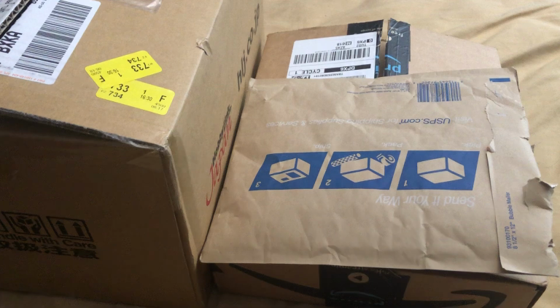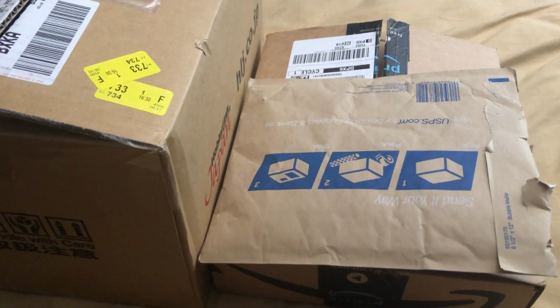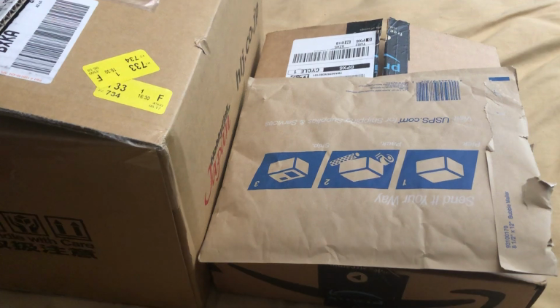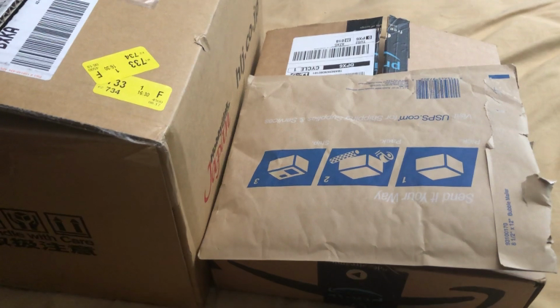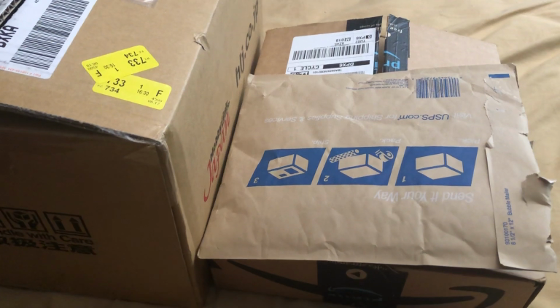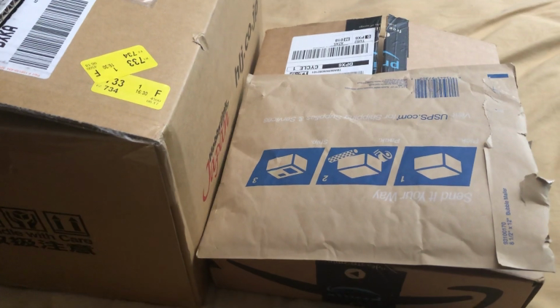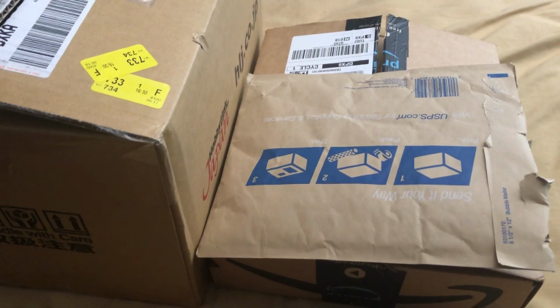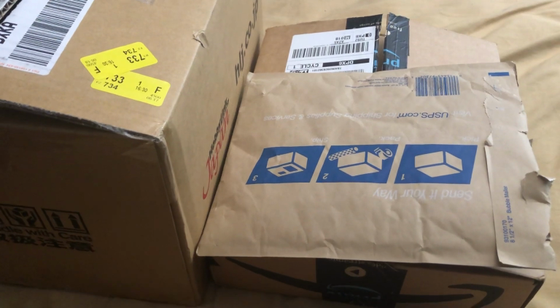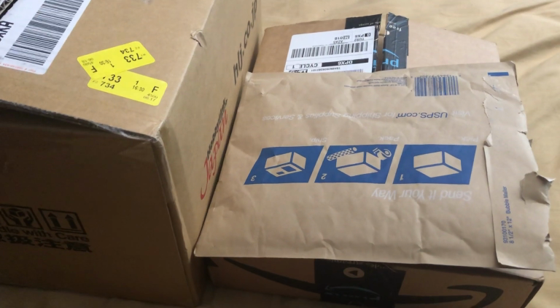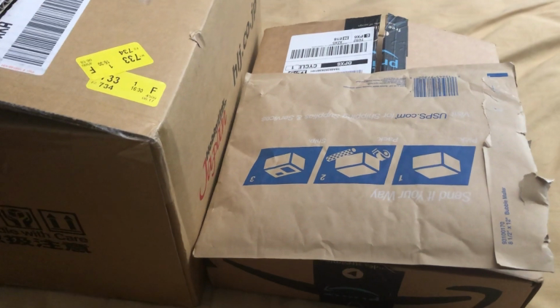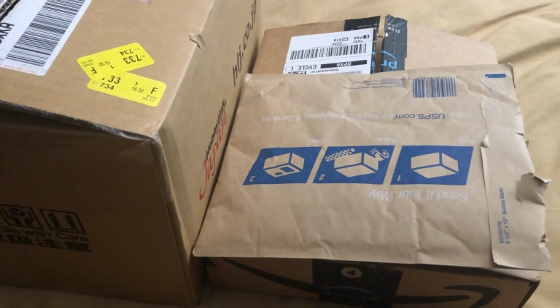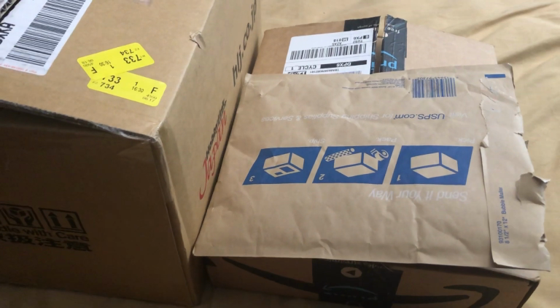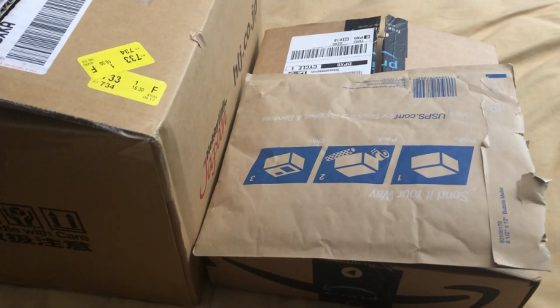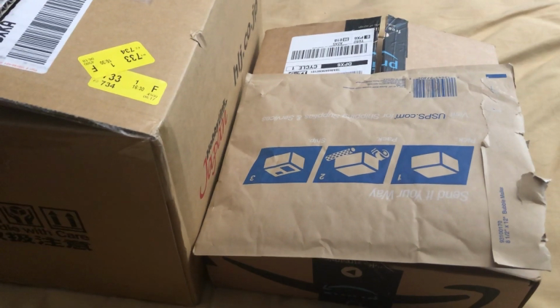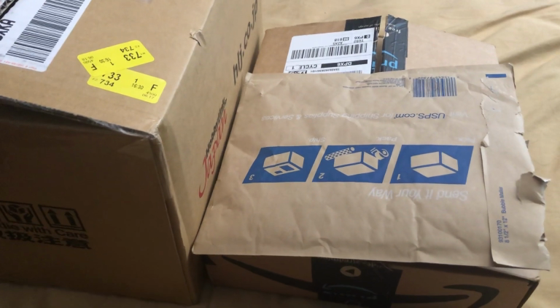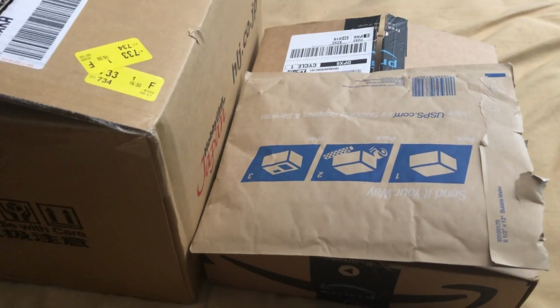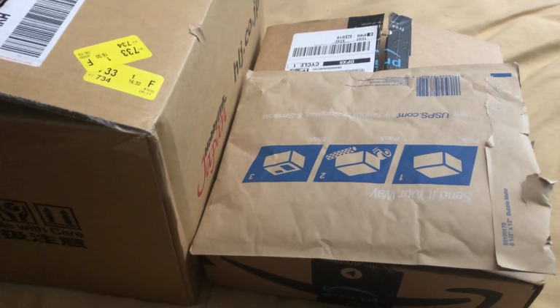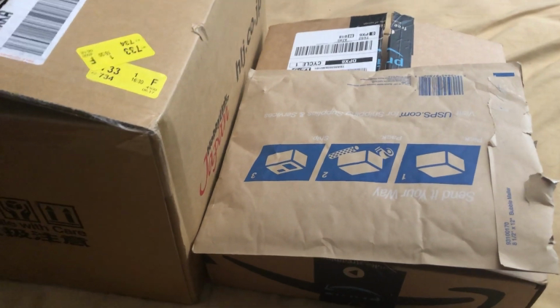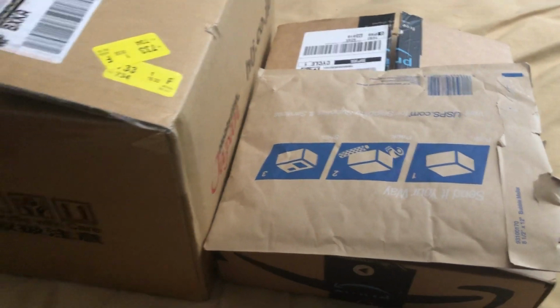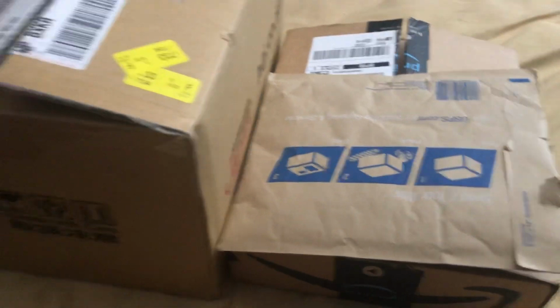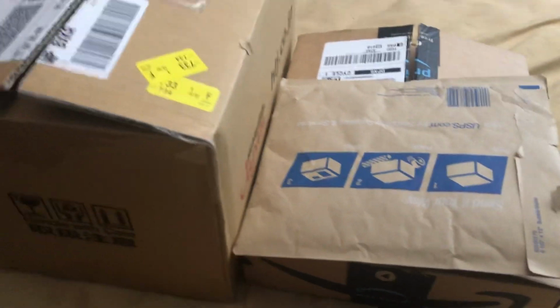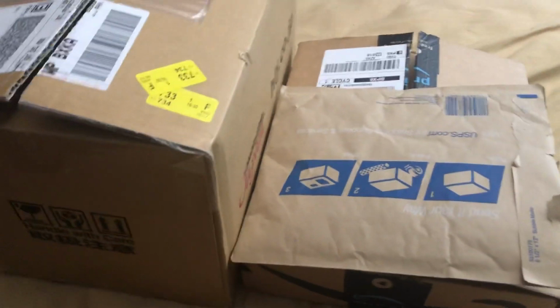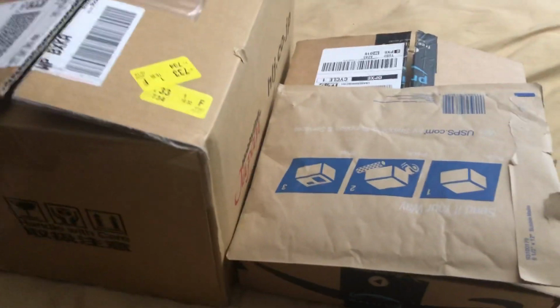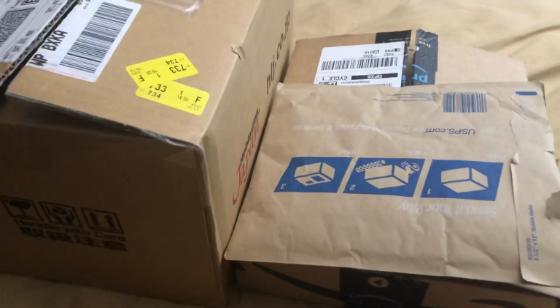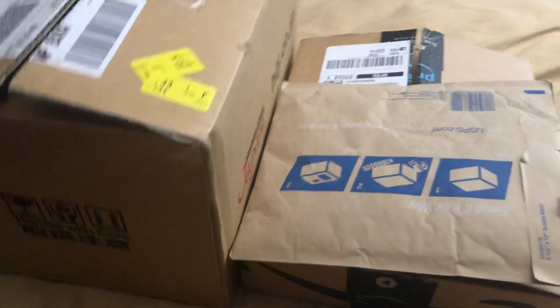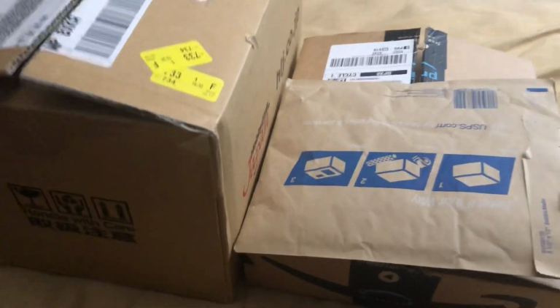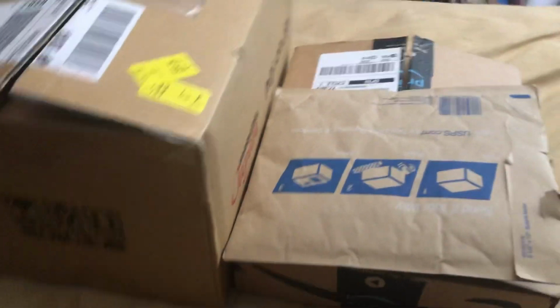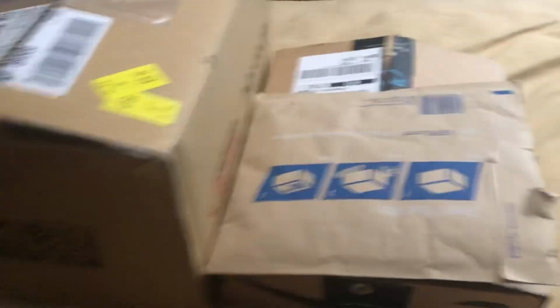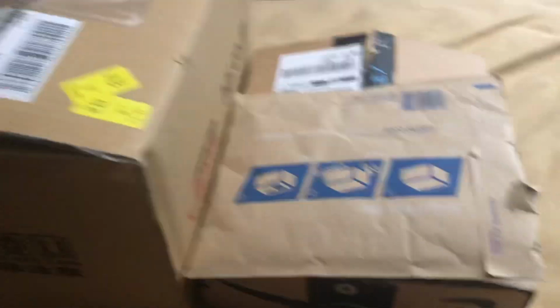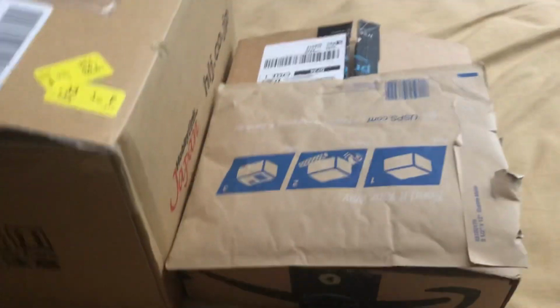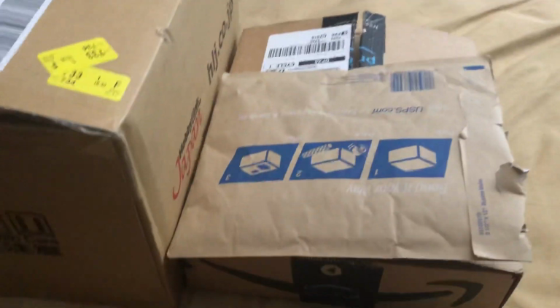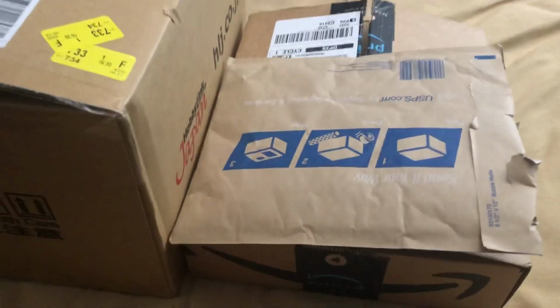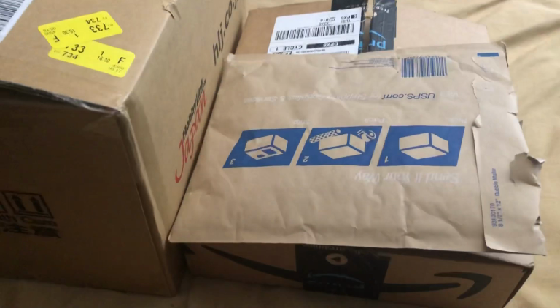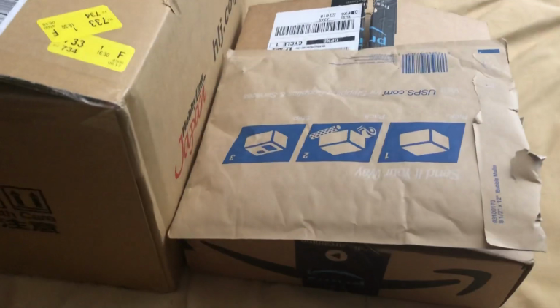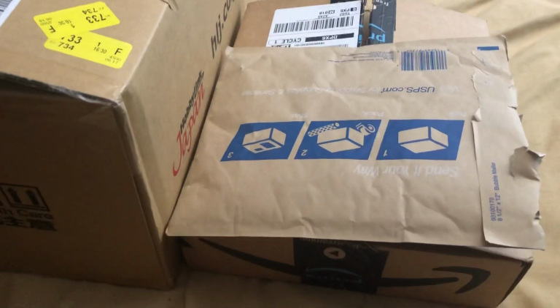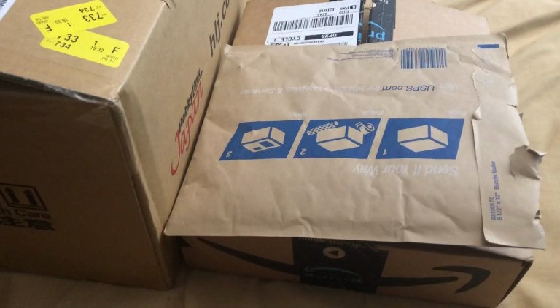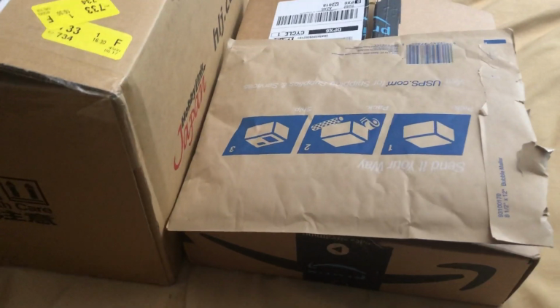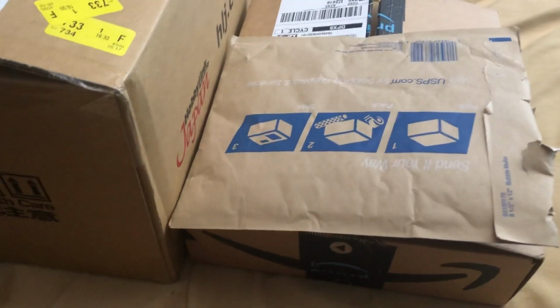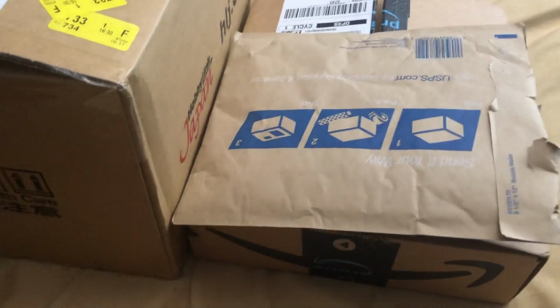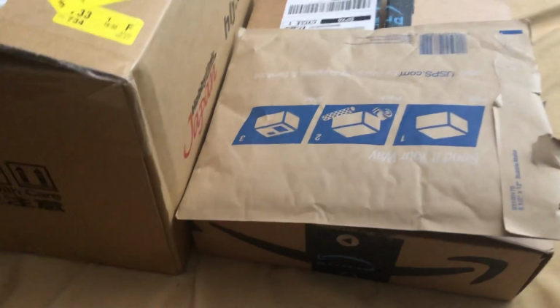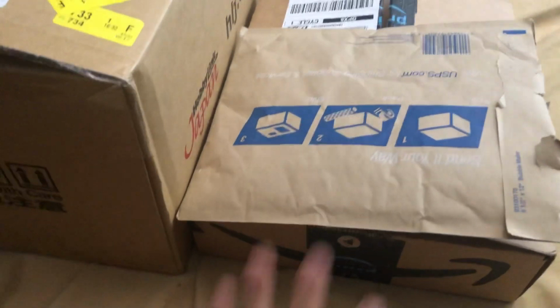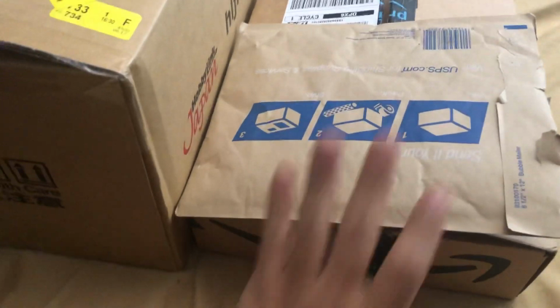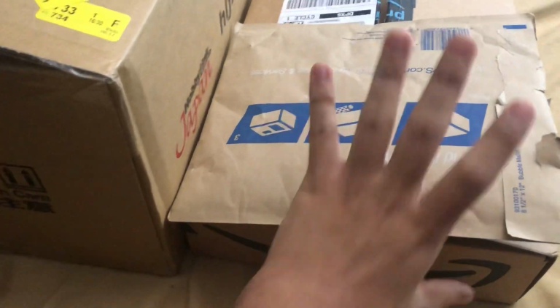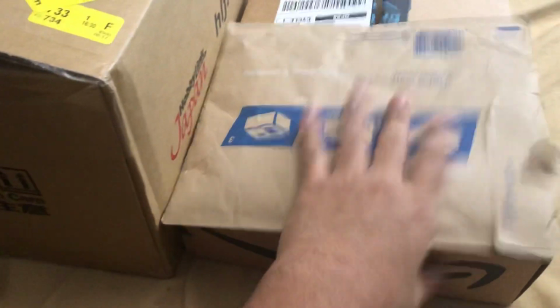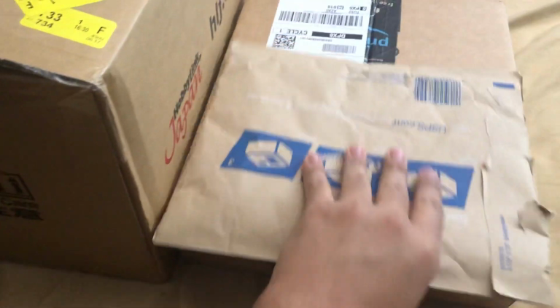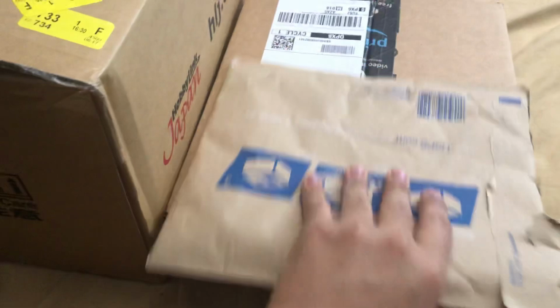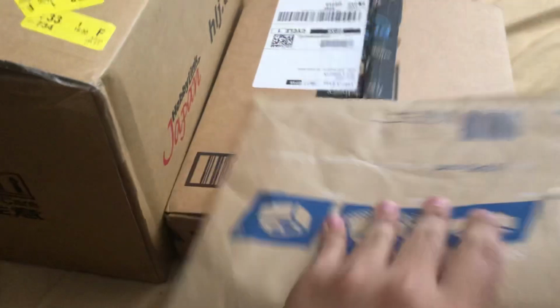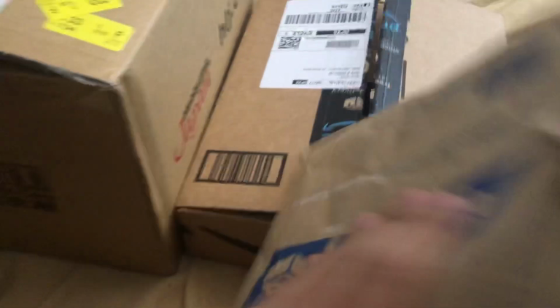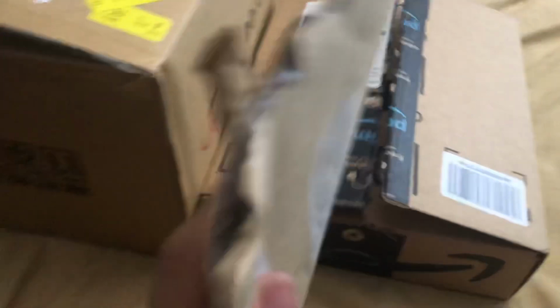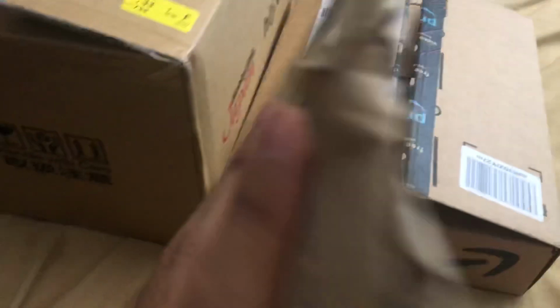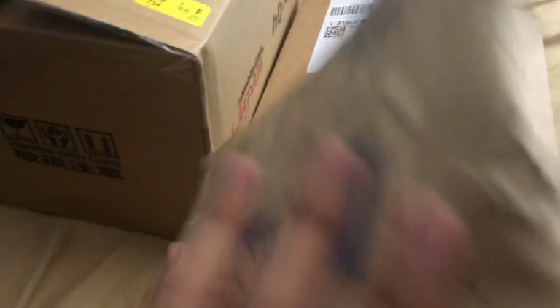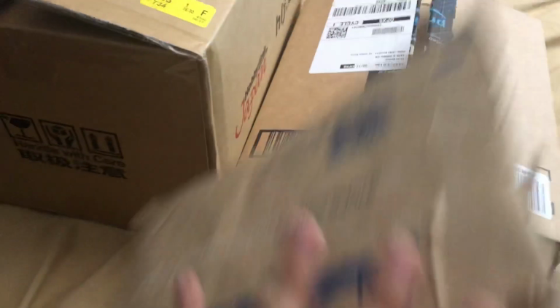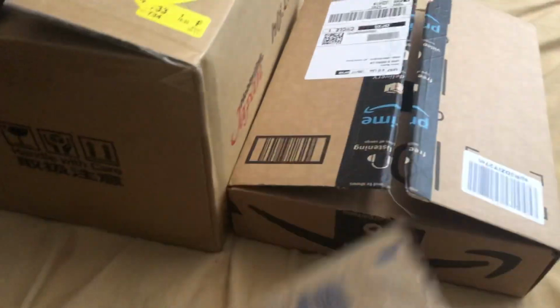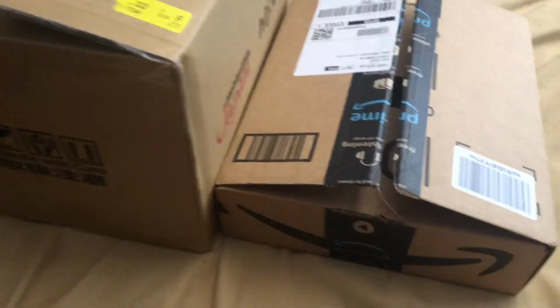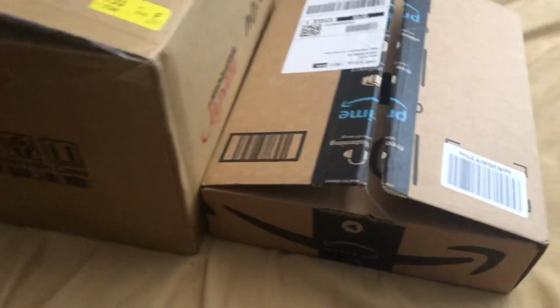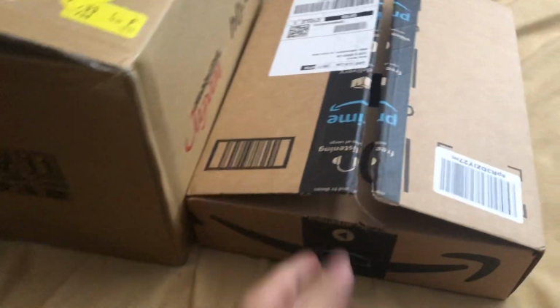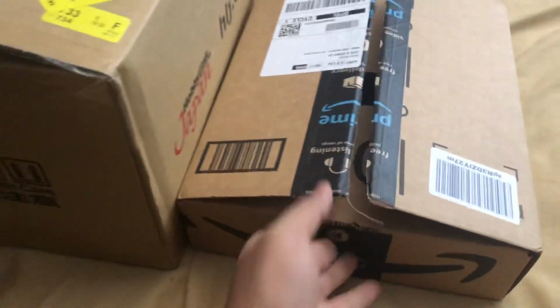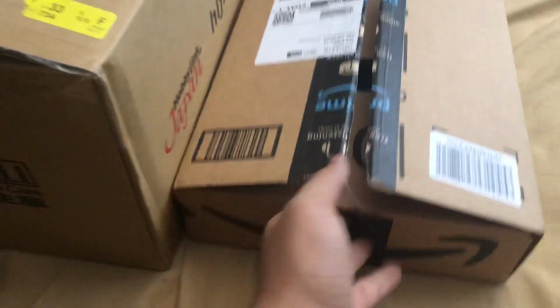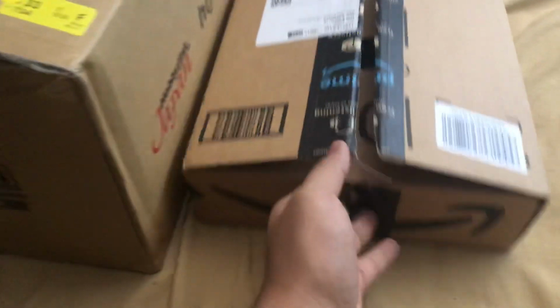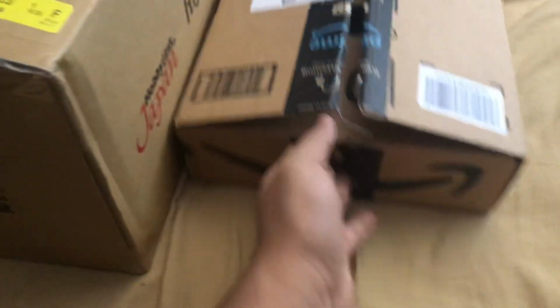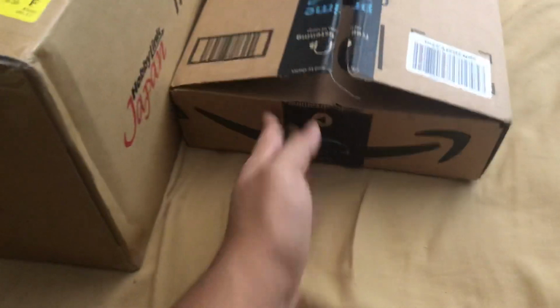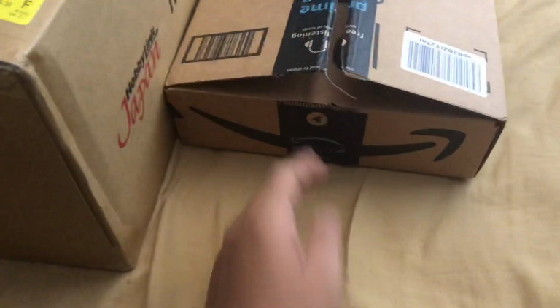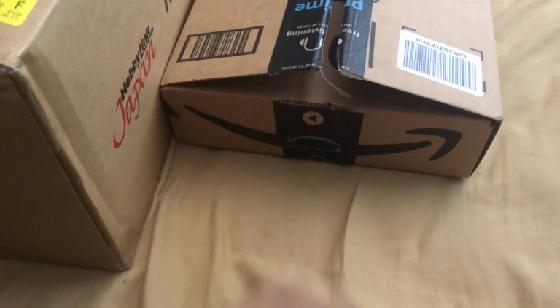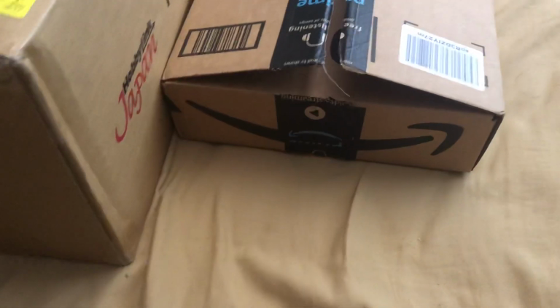Hey YouTube, here doing a trade proof video as well as a mail day. So I got this trade proof from Adam Bryant.